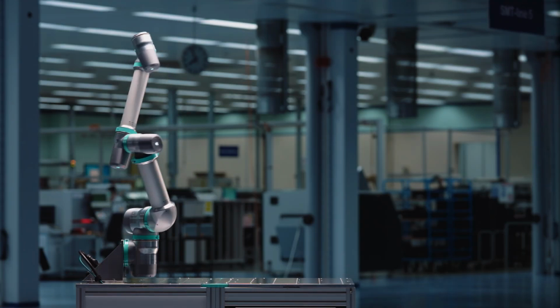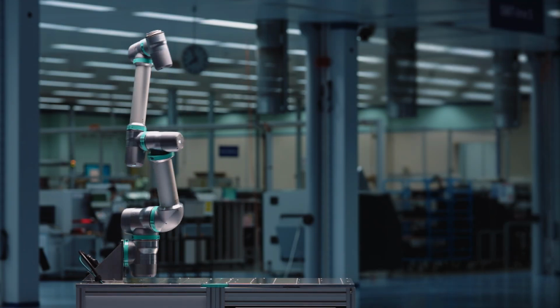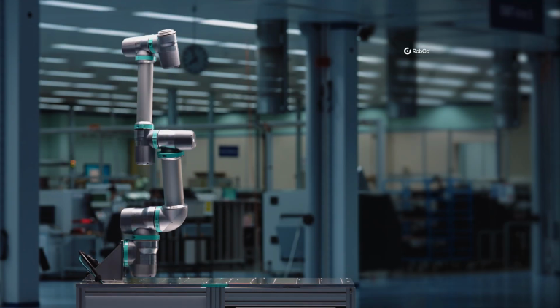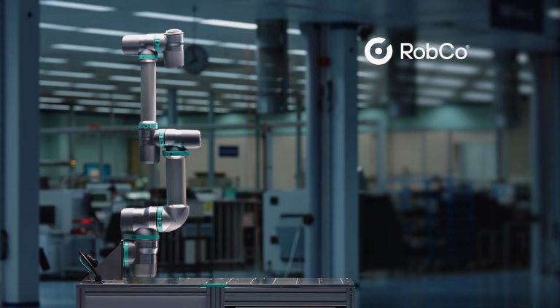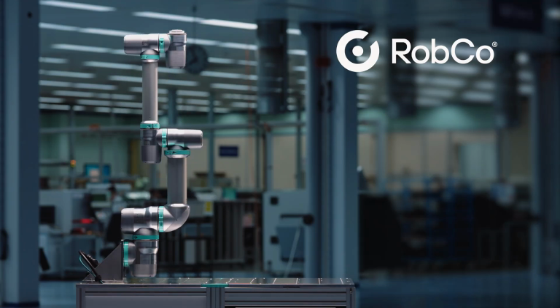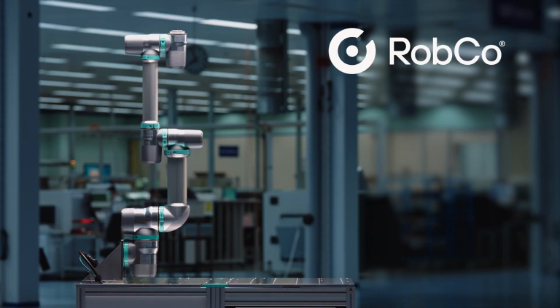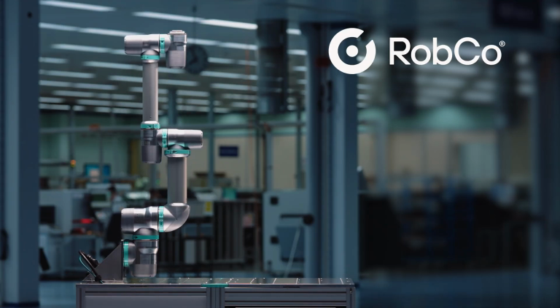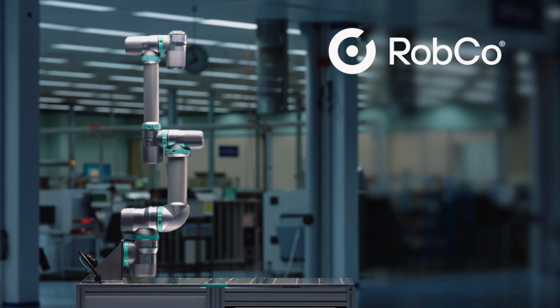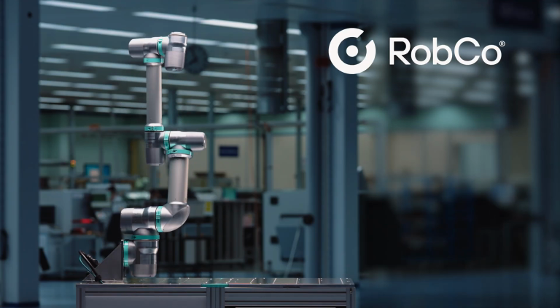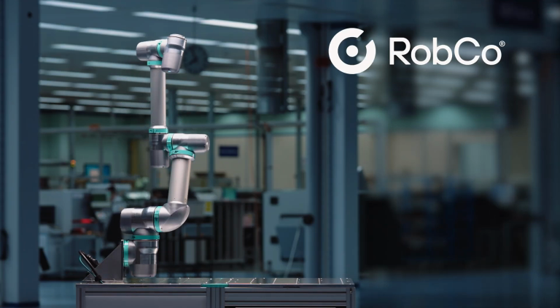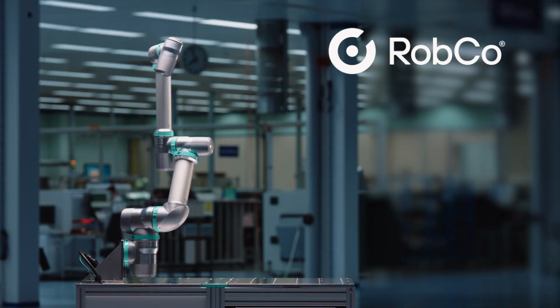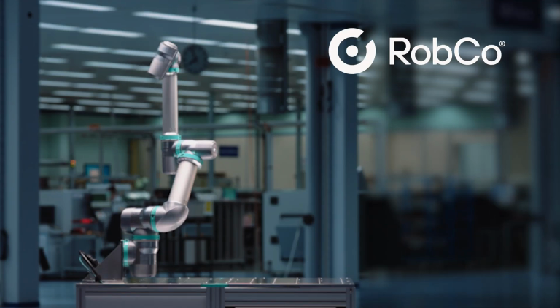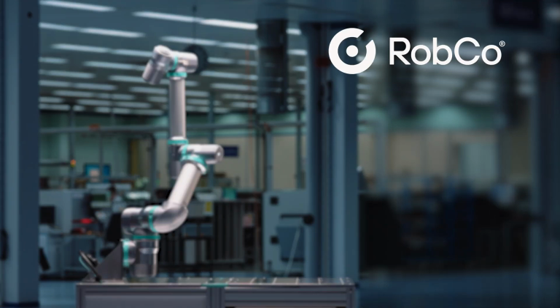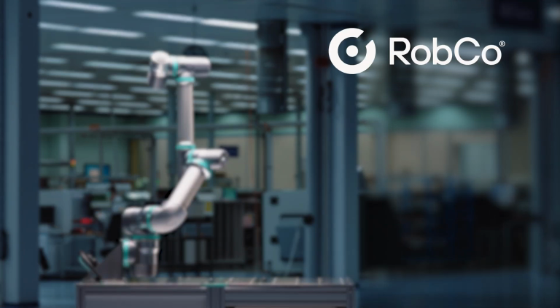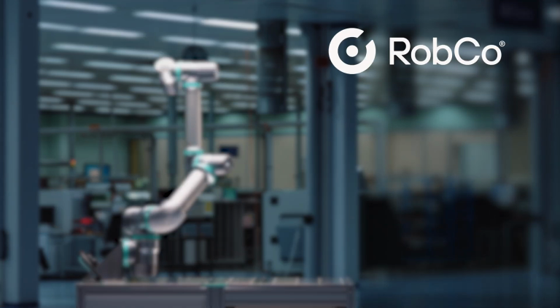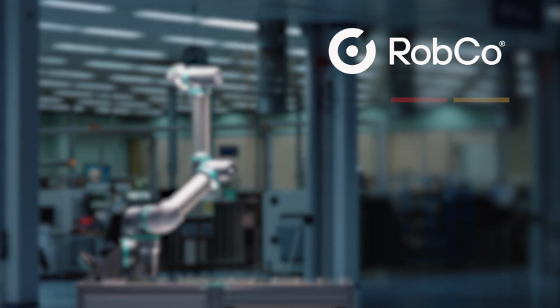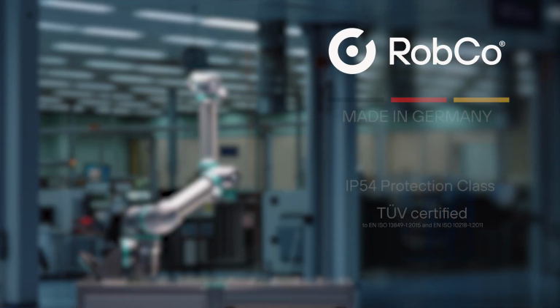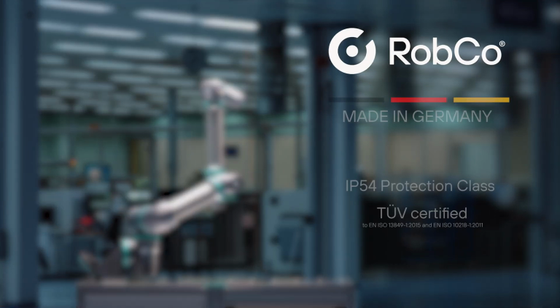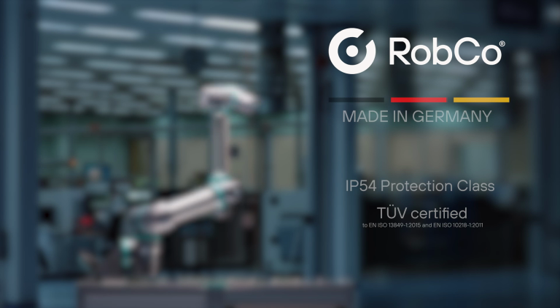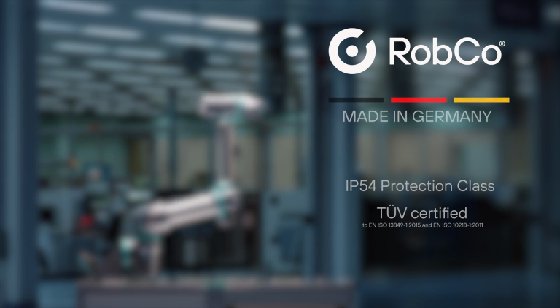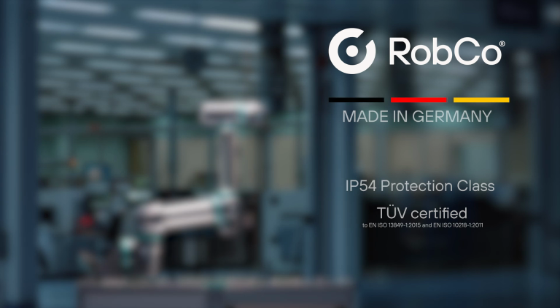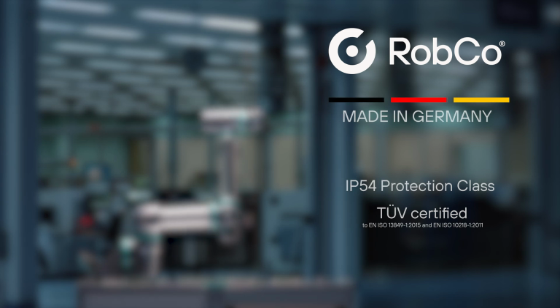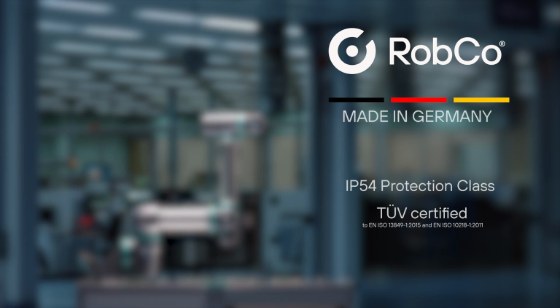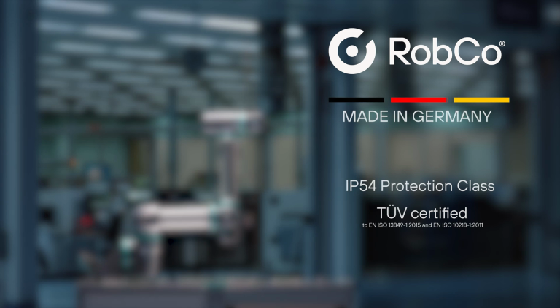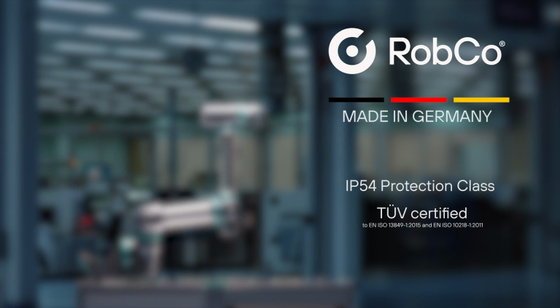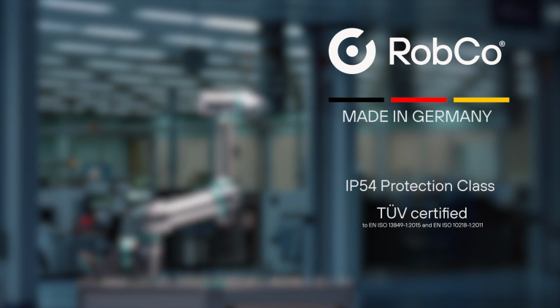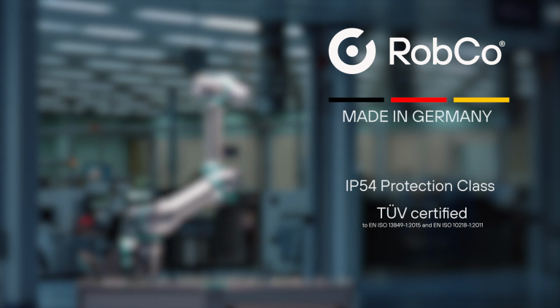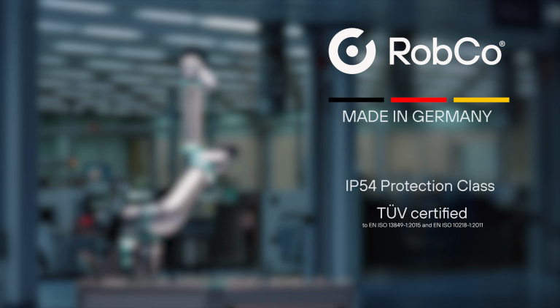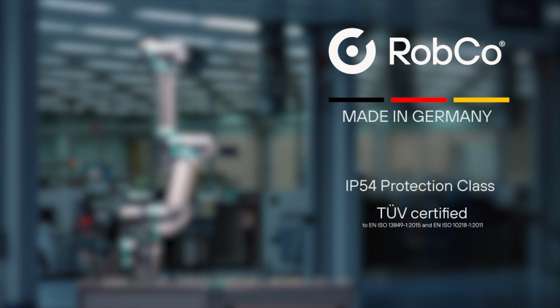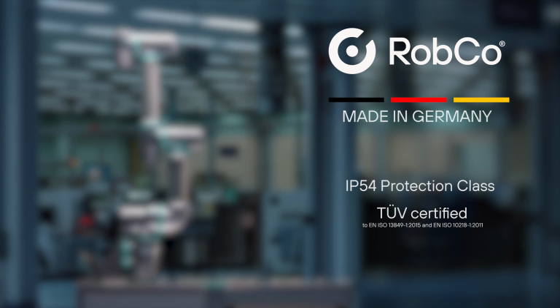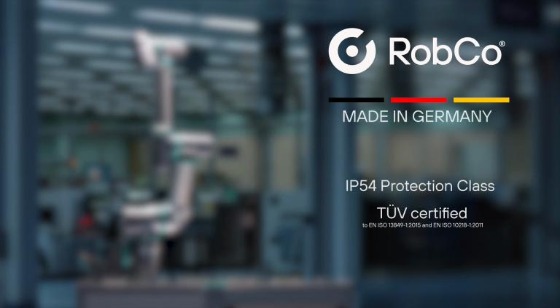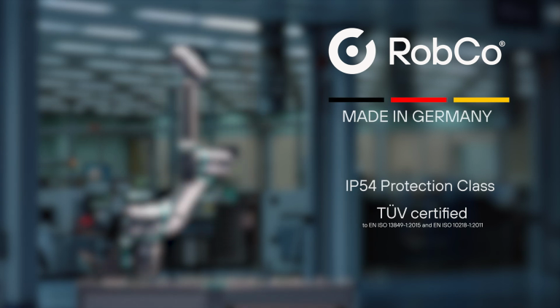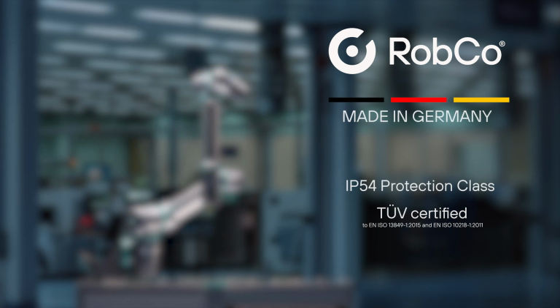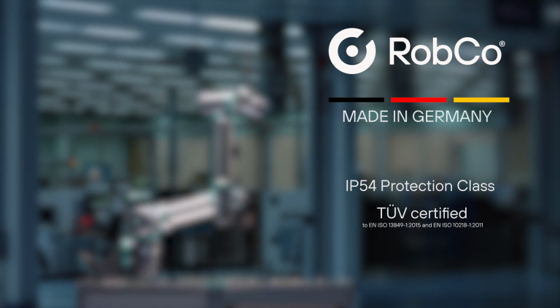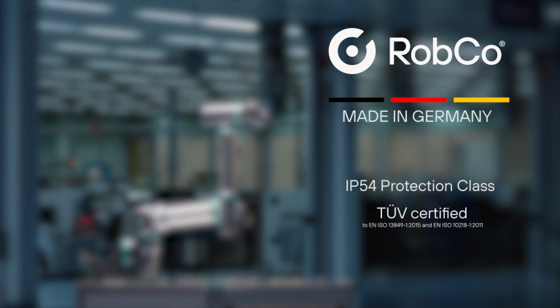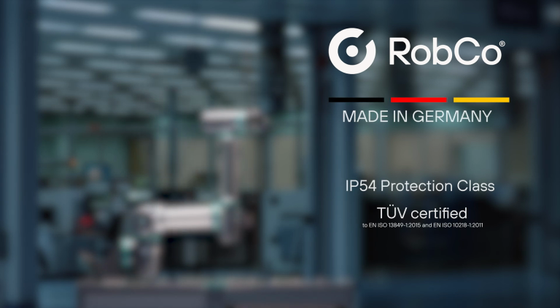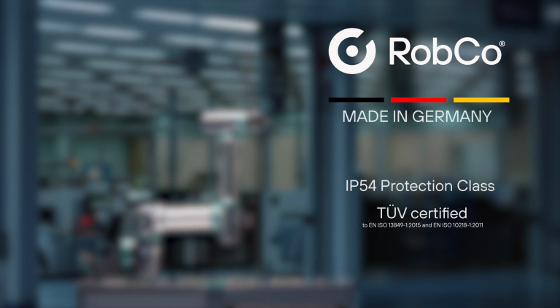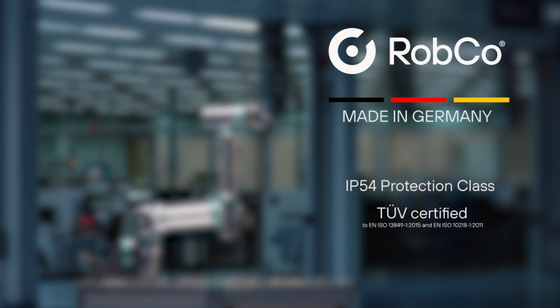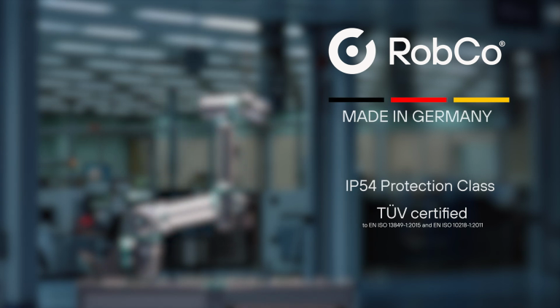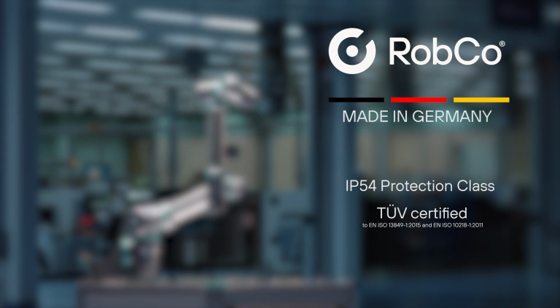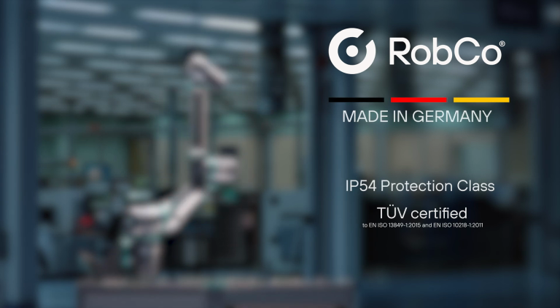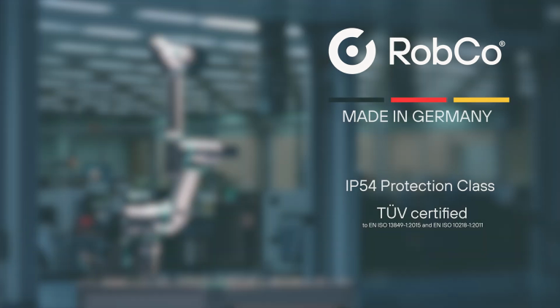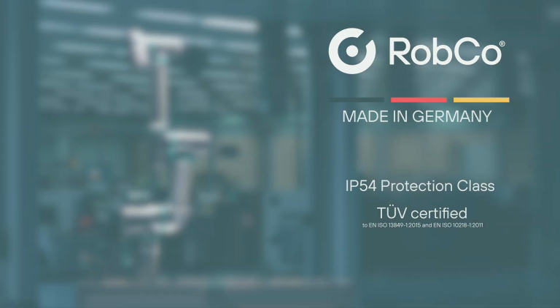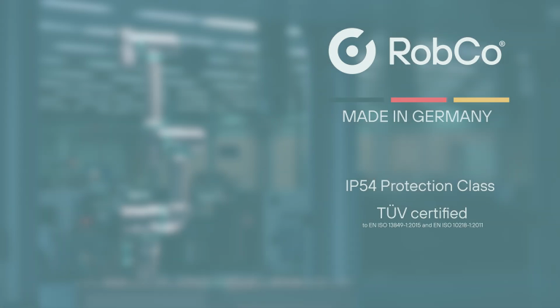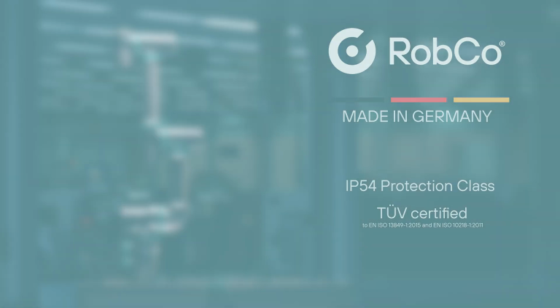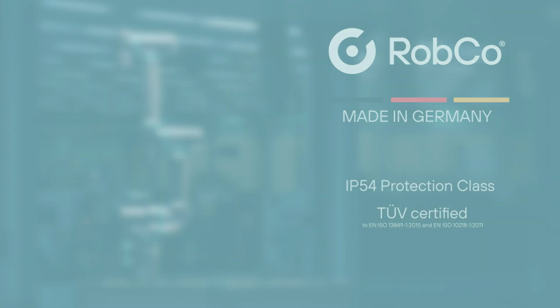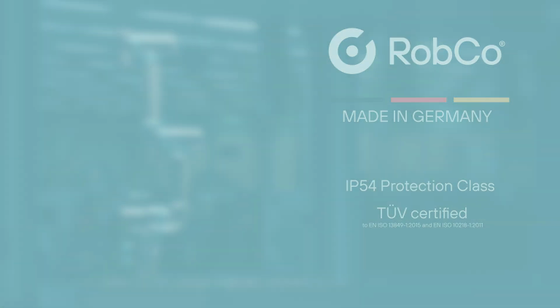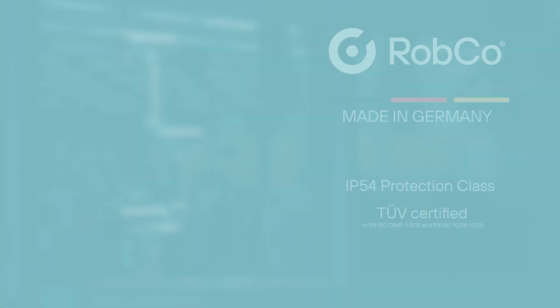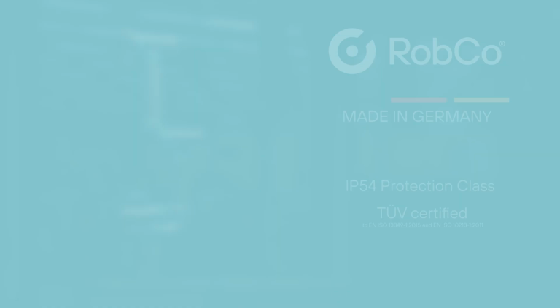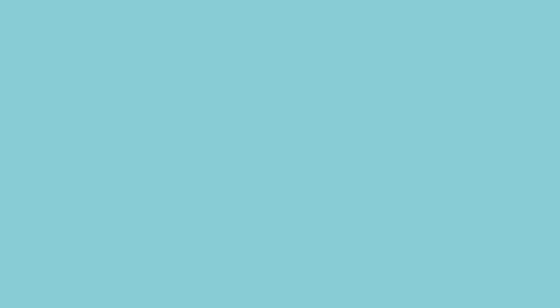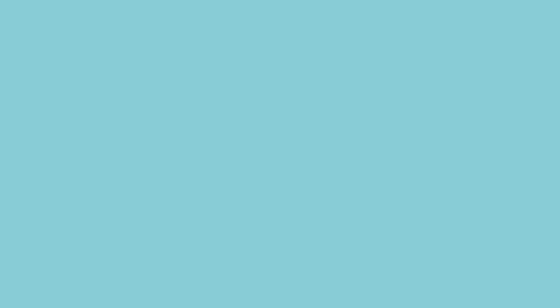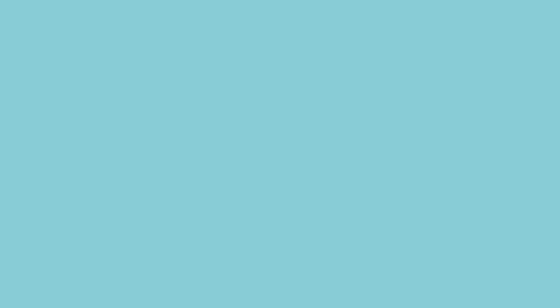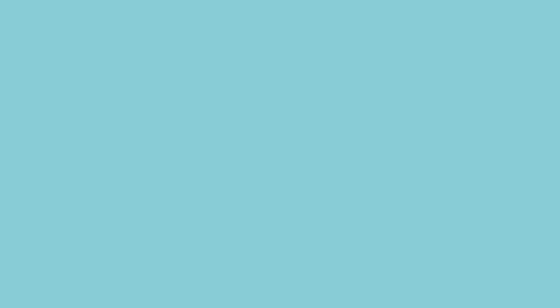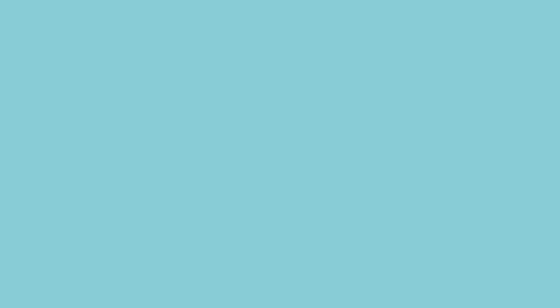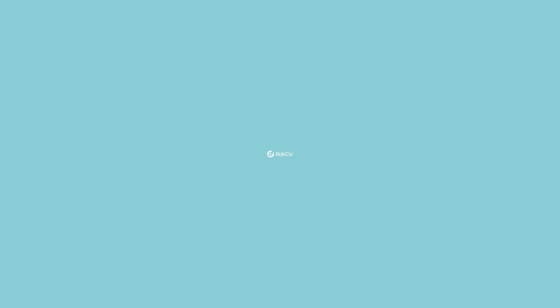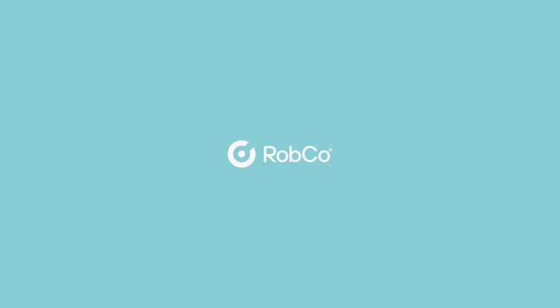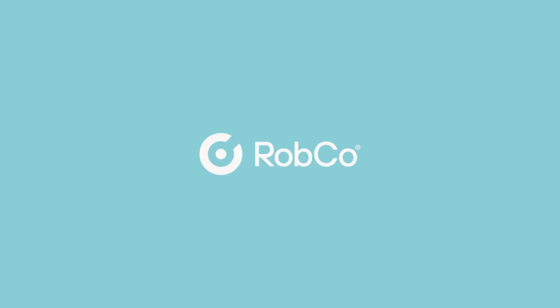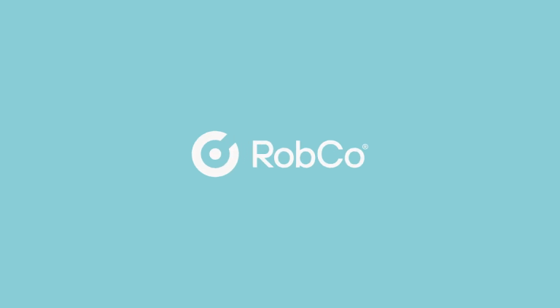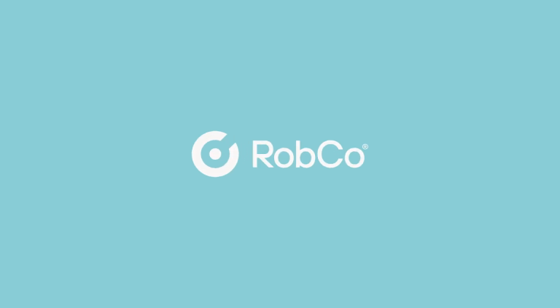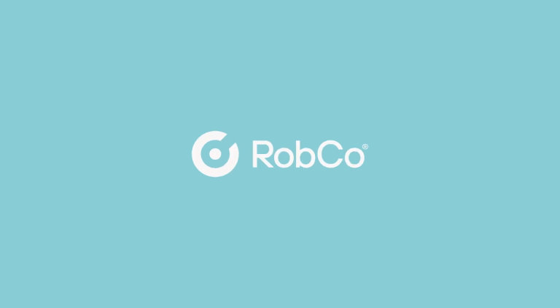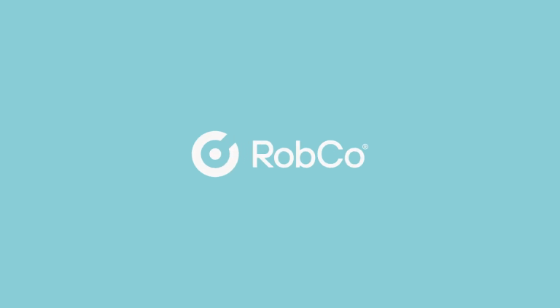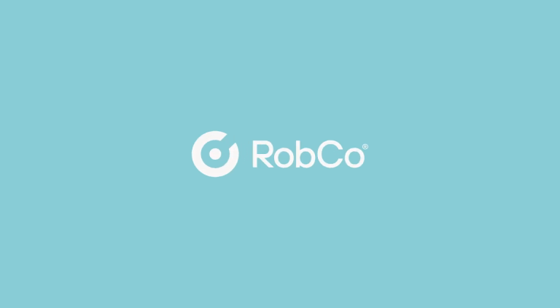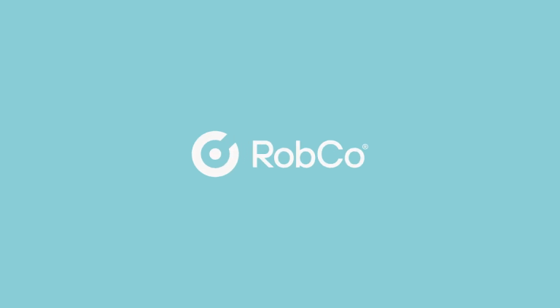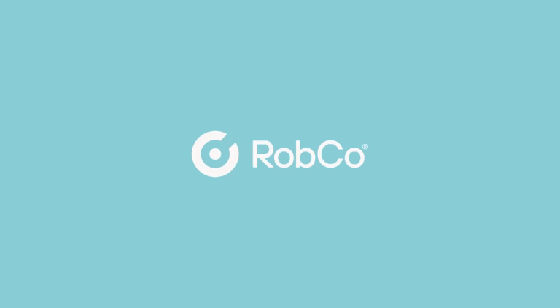Robco Robots. Made in Germany. Smart modular robots to supercharge your factory. Robco Robots.